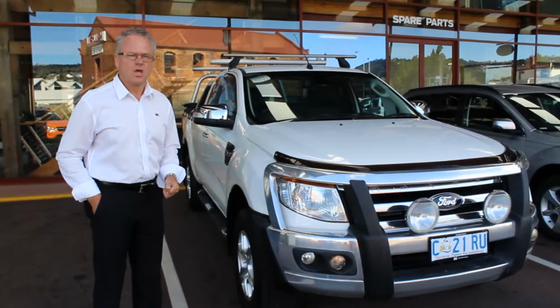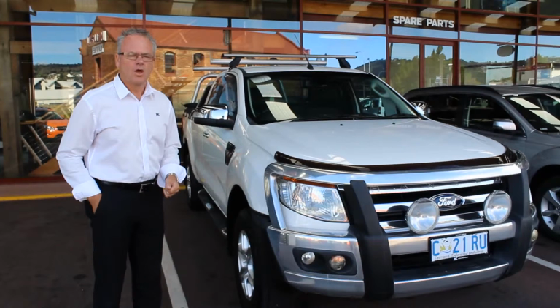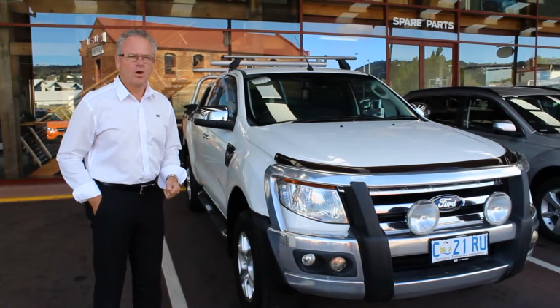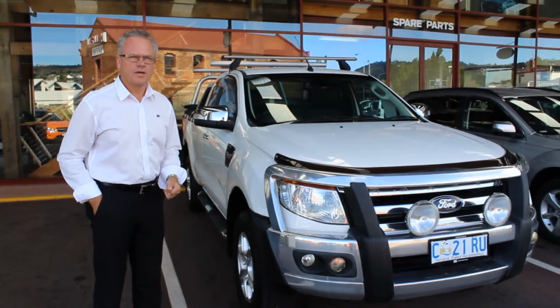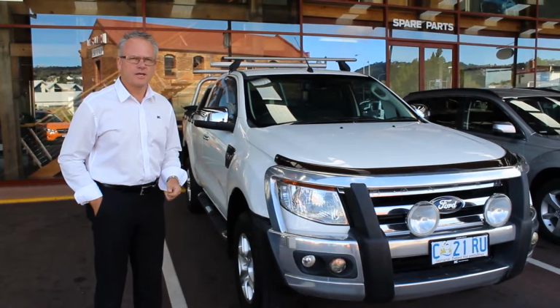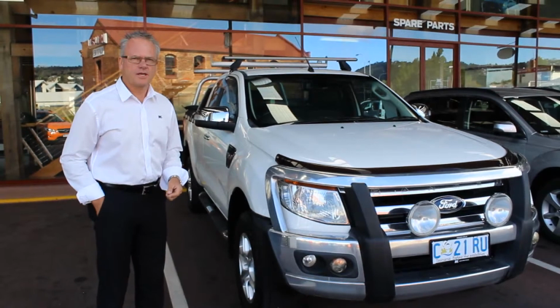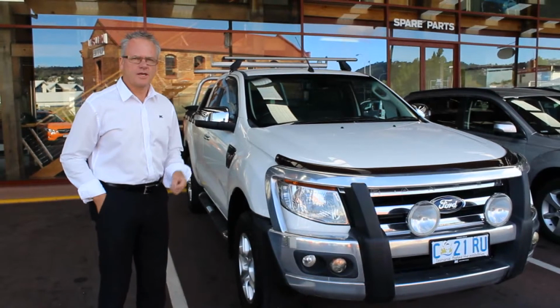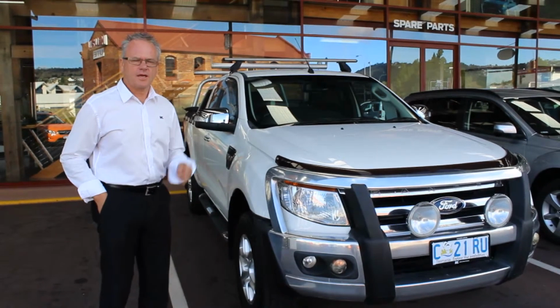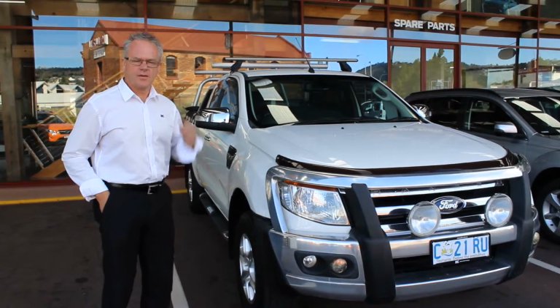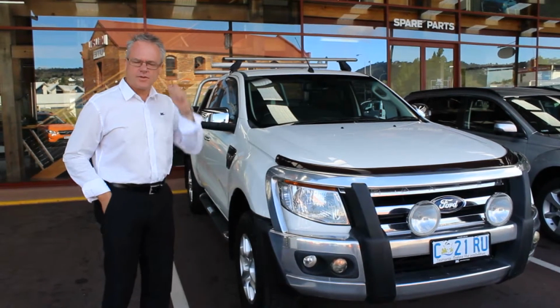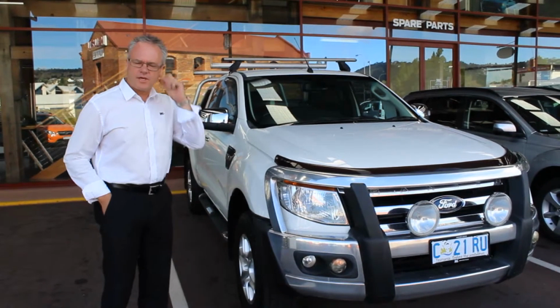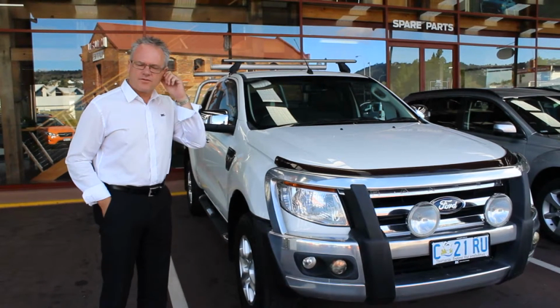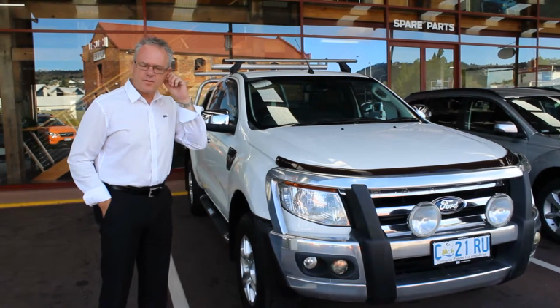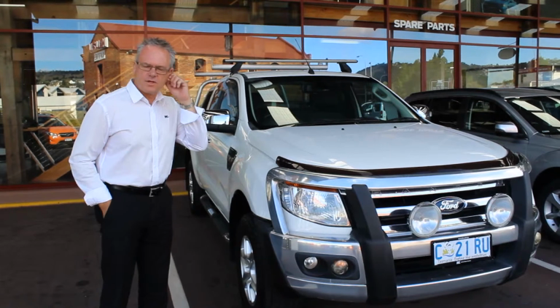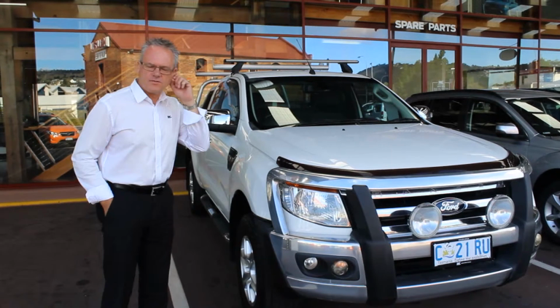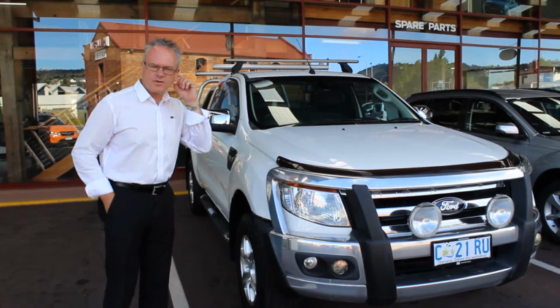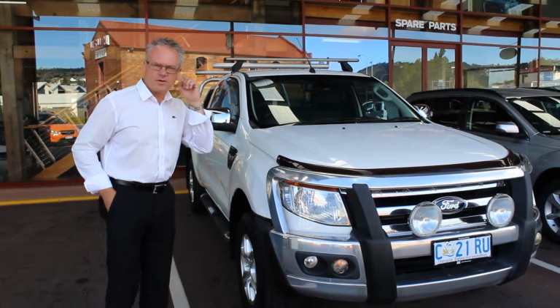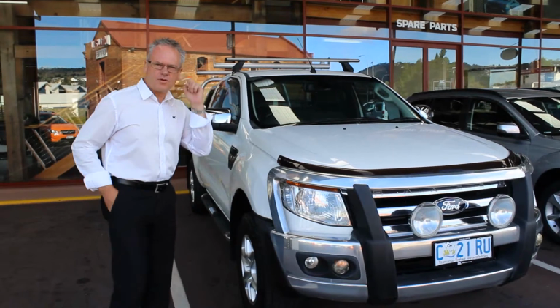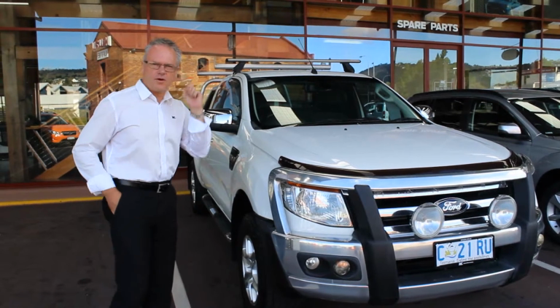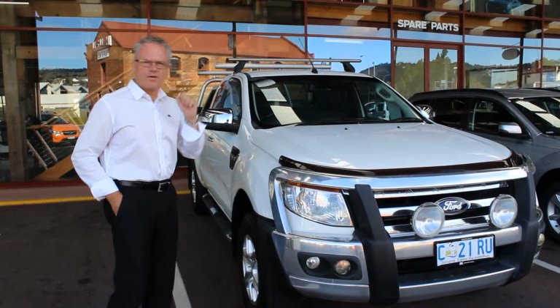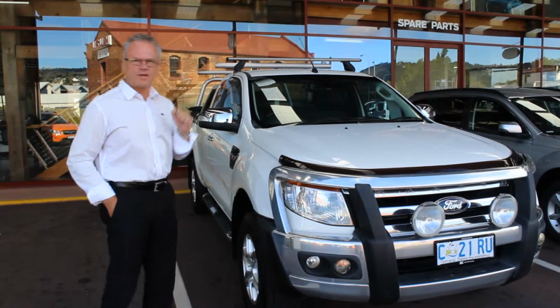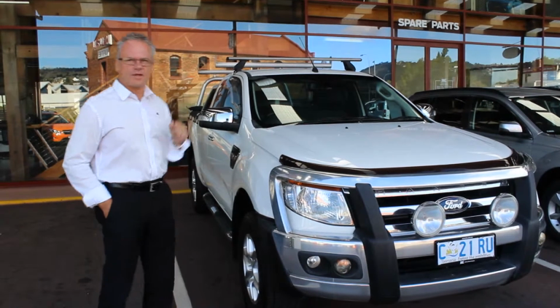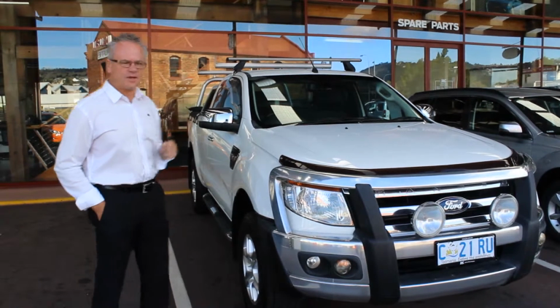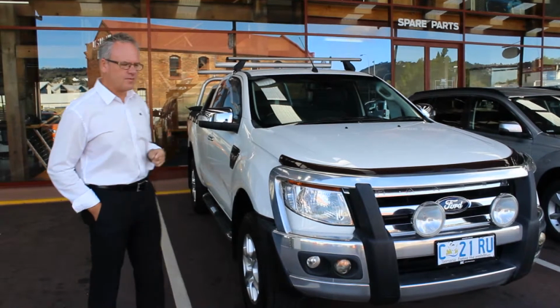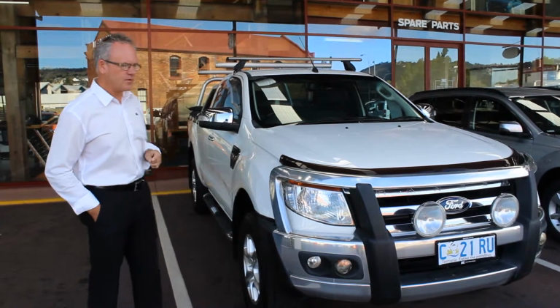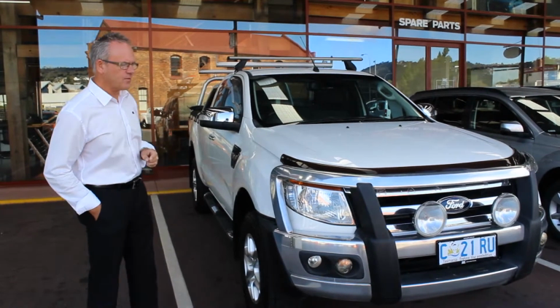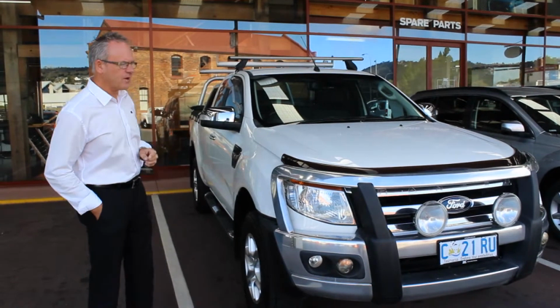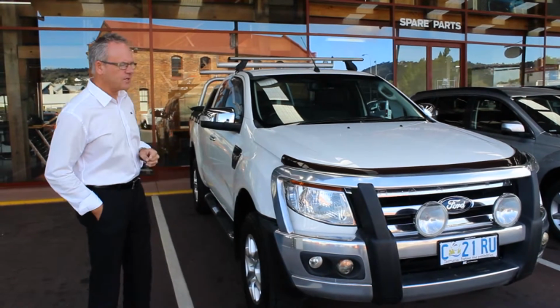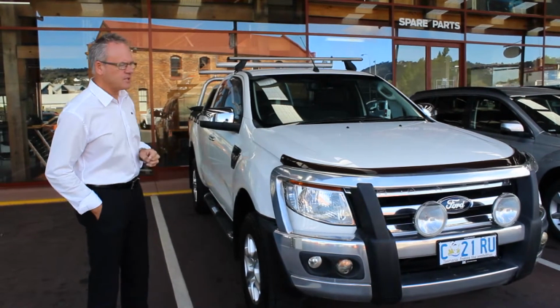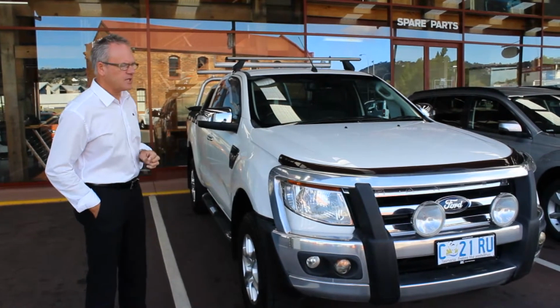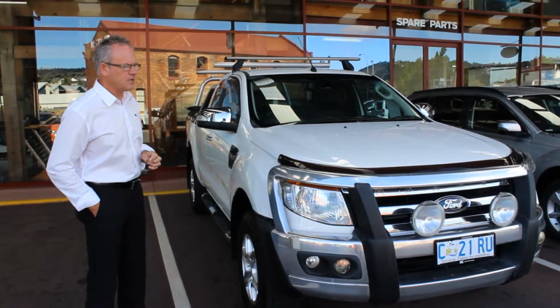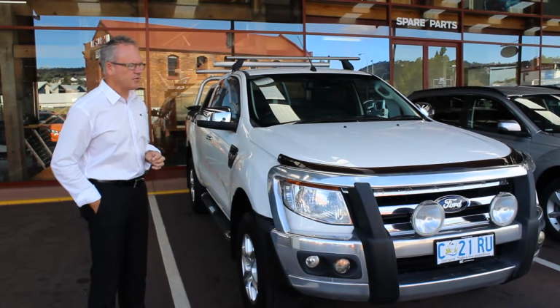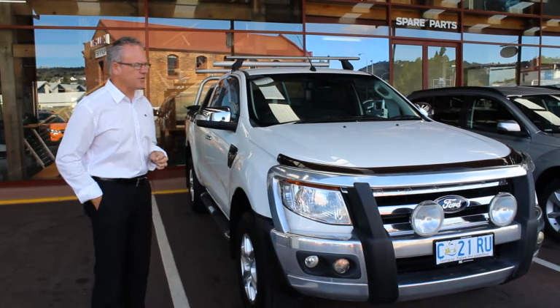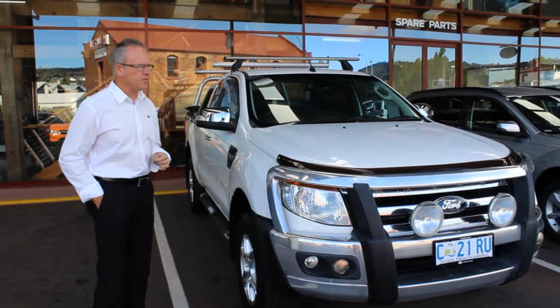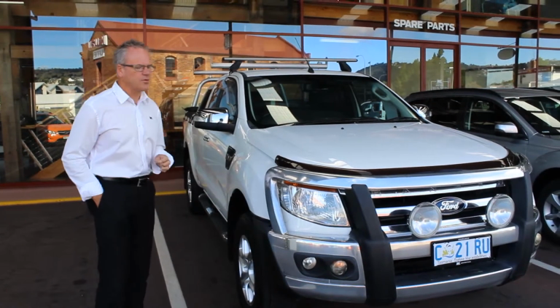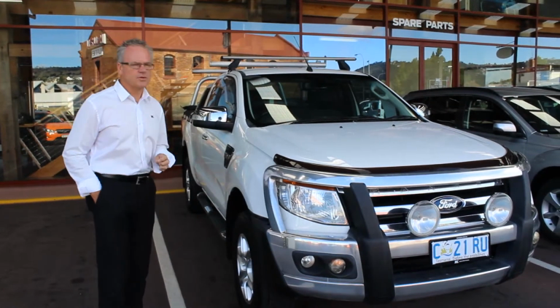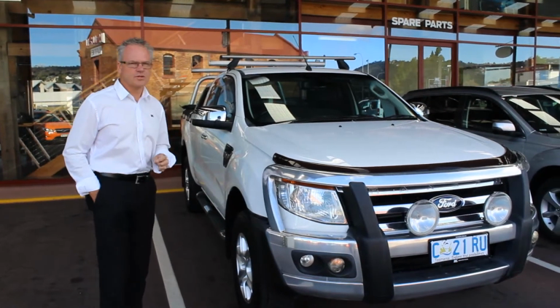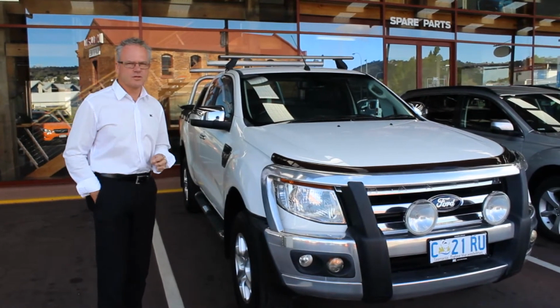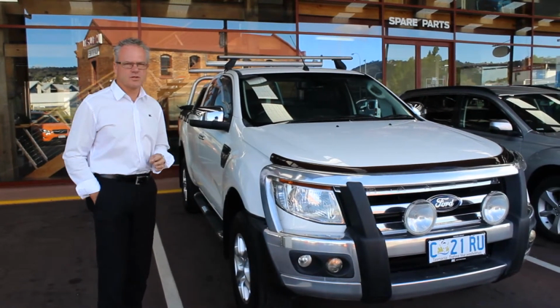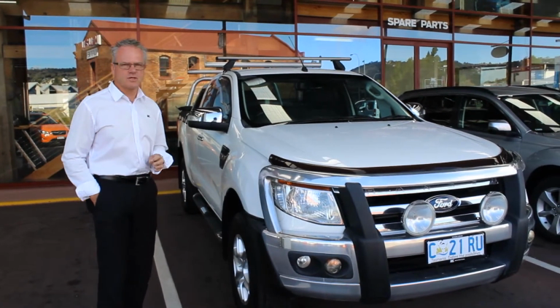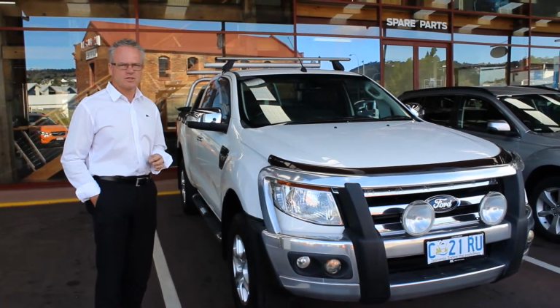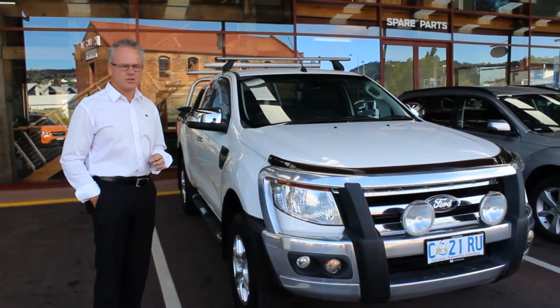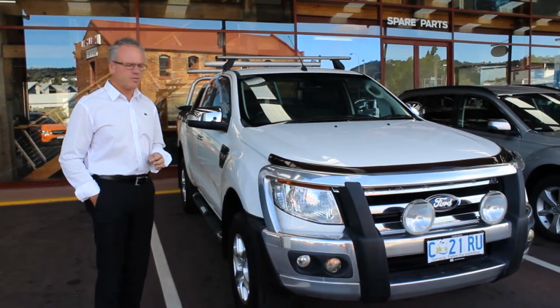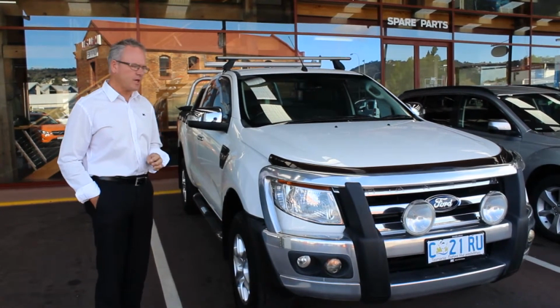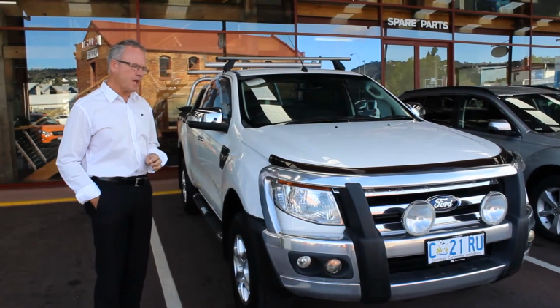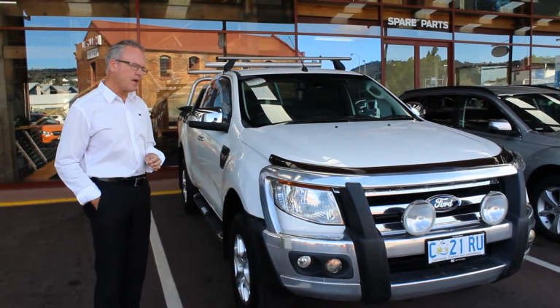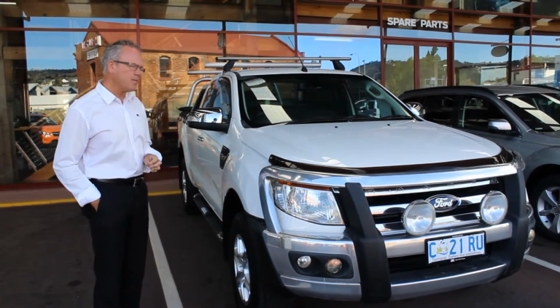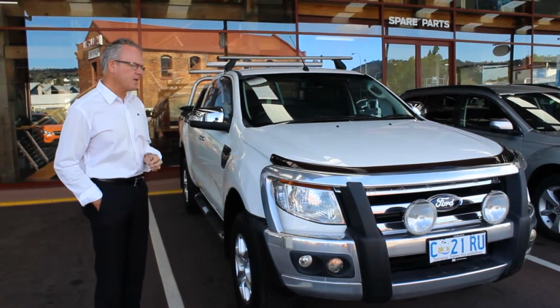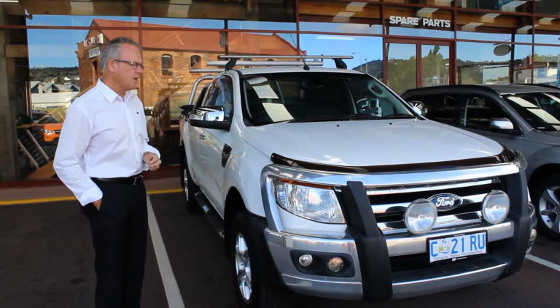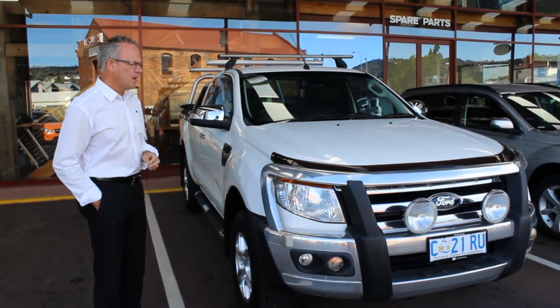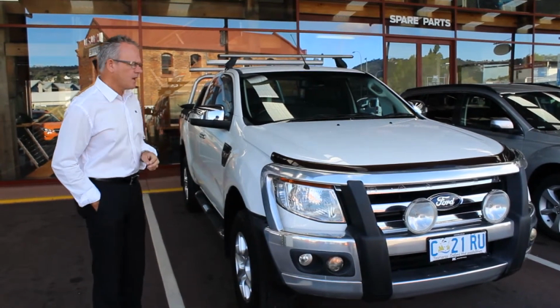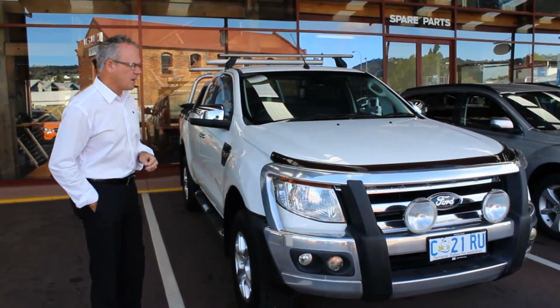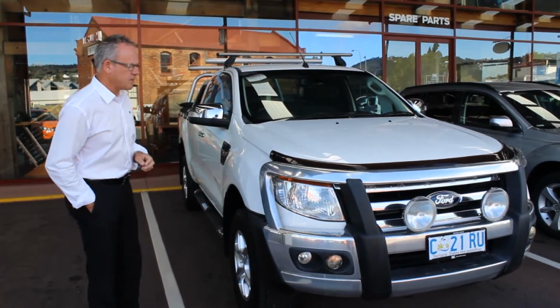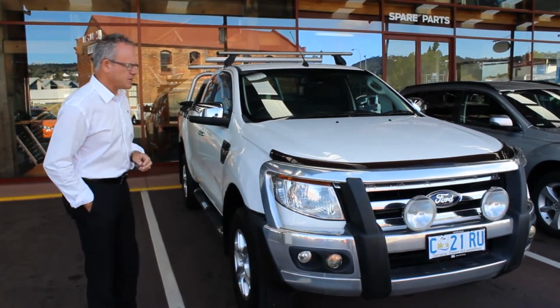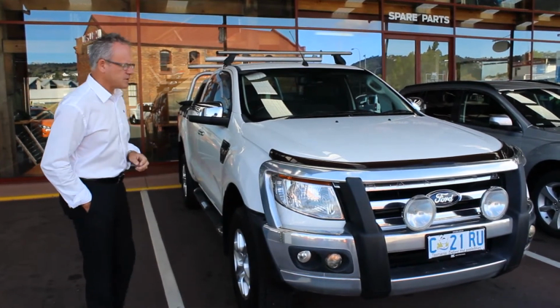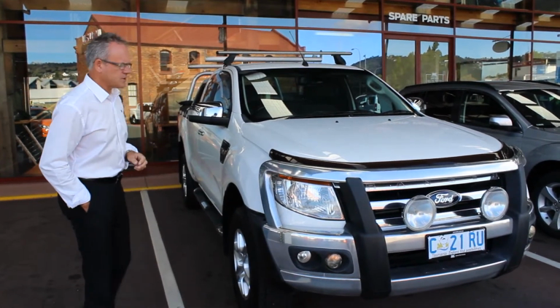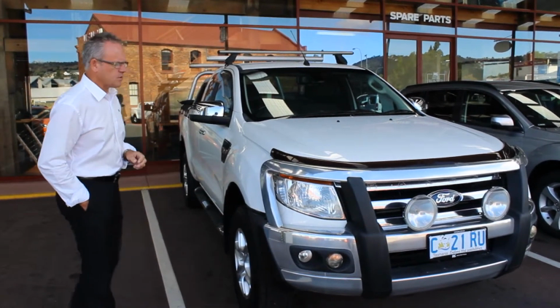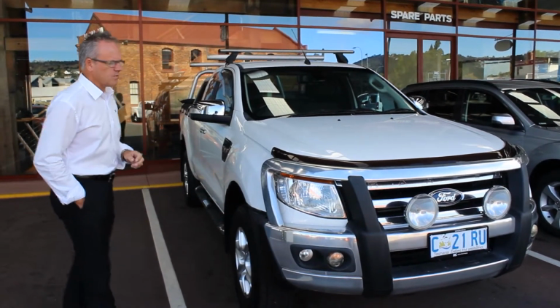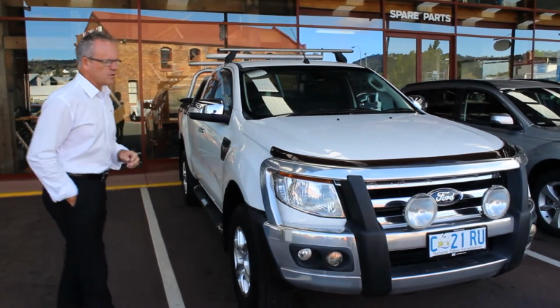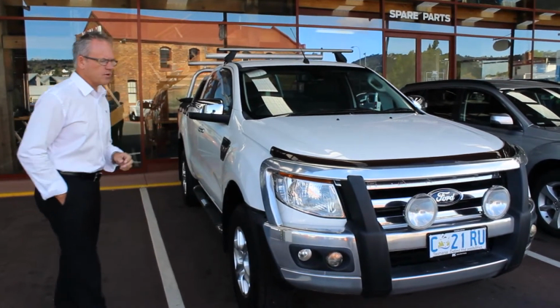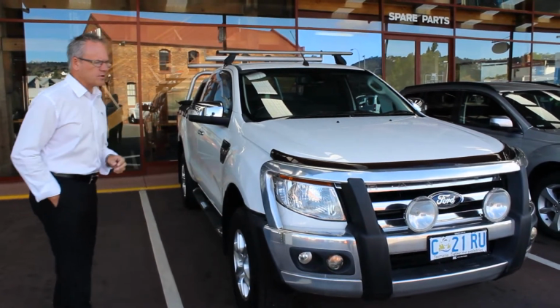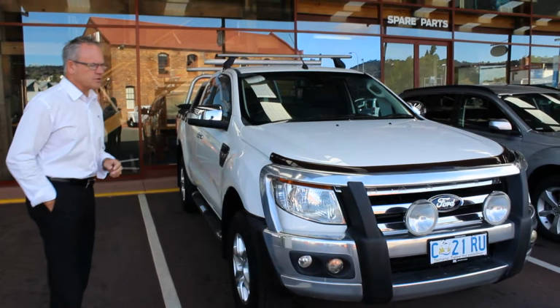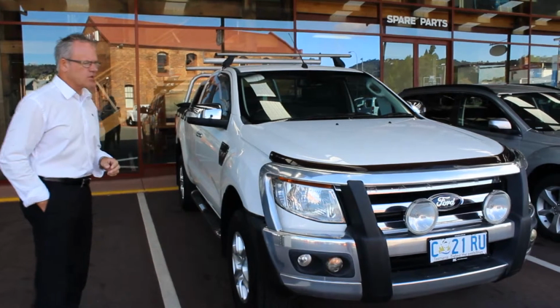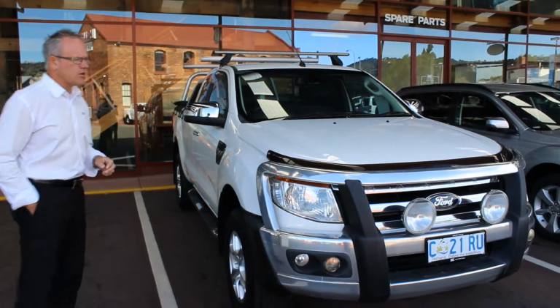Hi Nick, thanks very much for your inquiry. I'm on the Ranger here, the 3.2 litre supercab. This is the one we've got in stock.